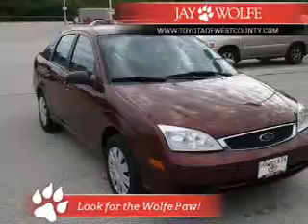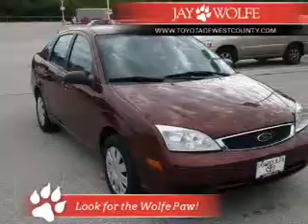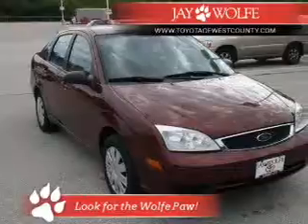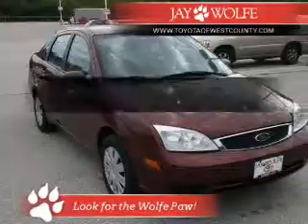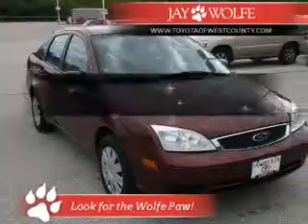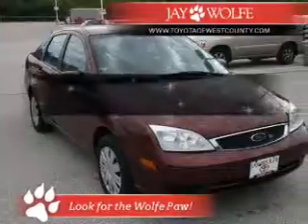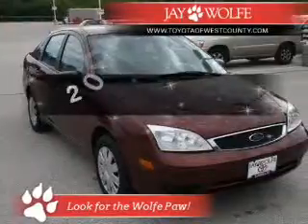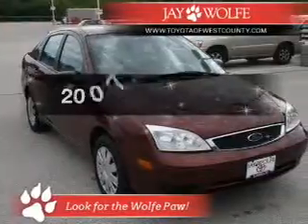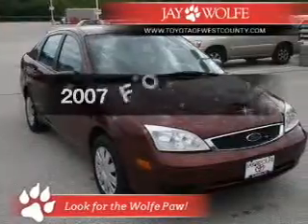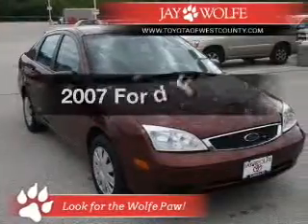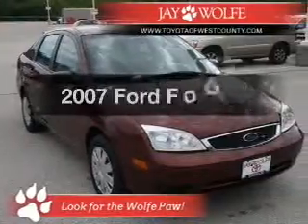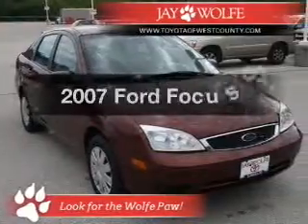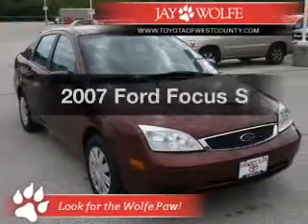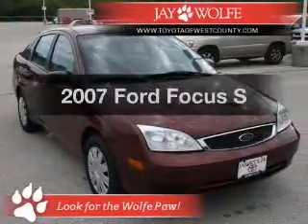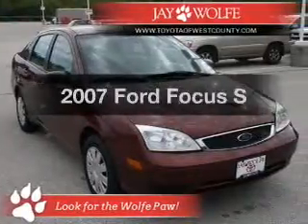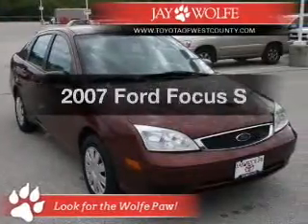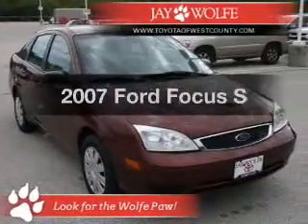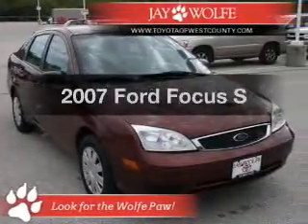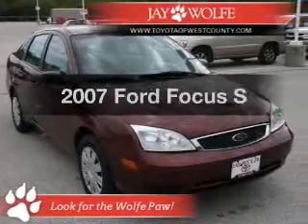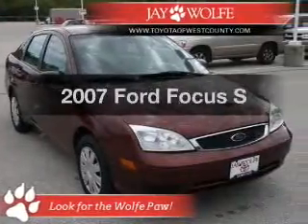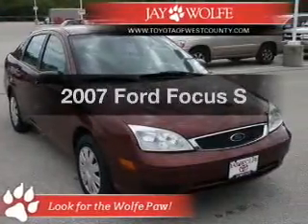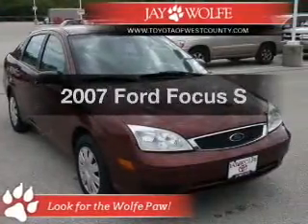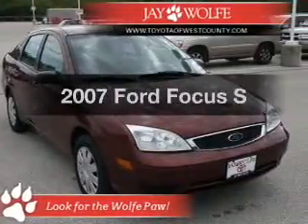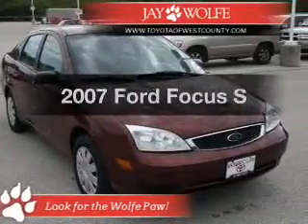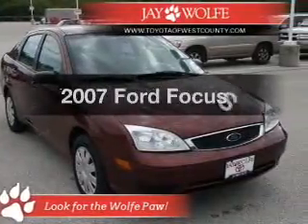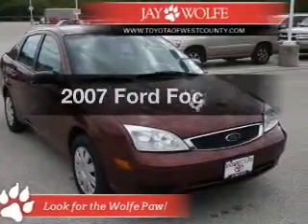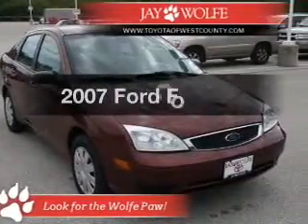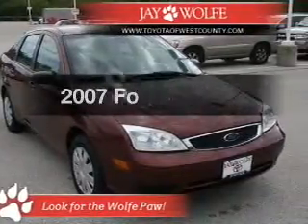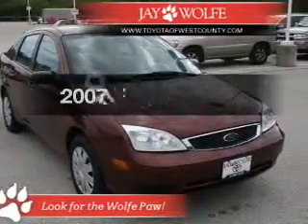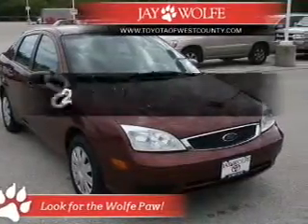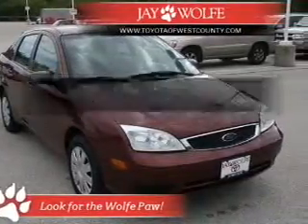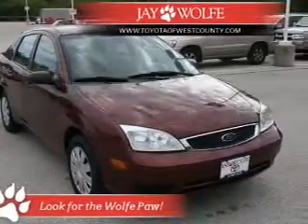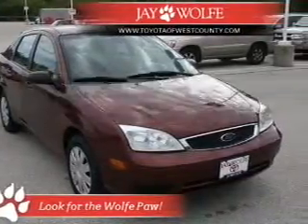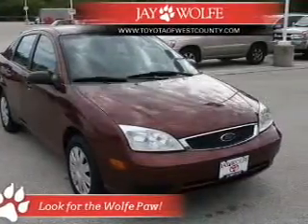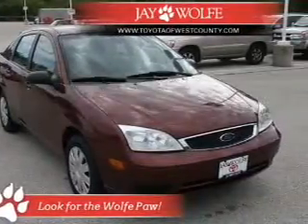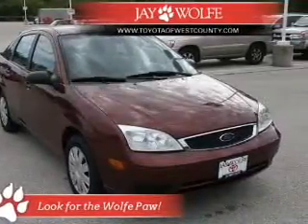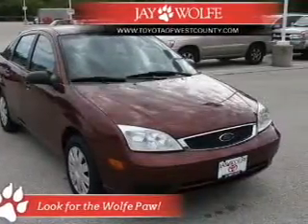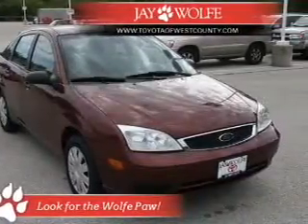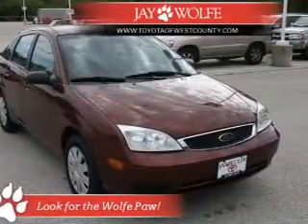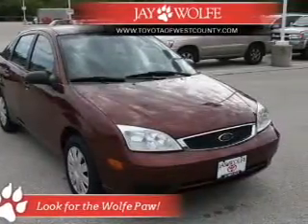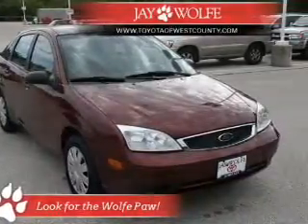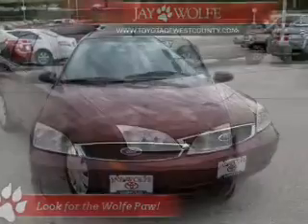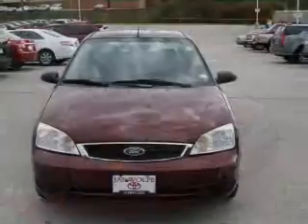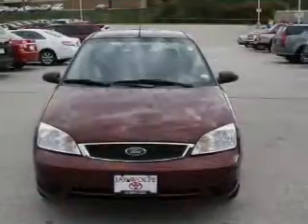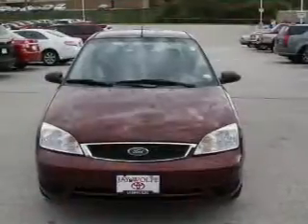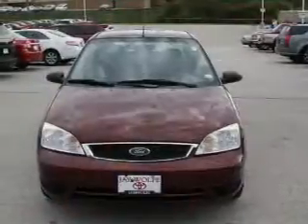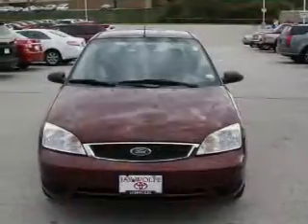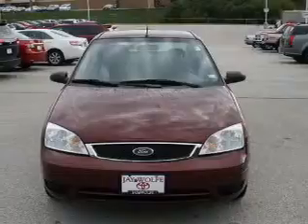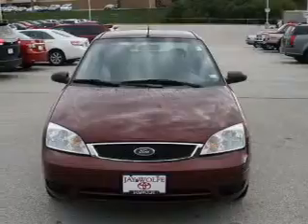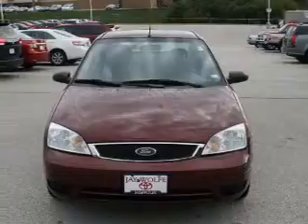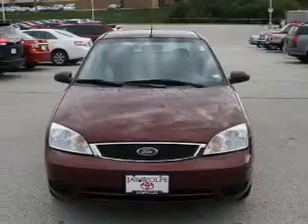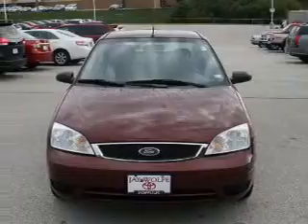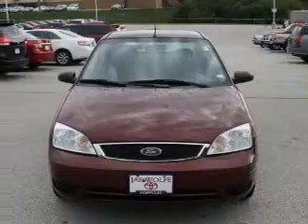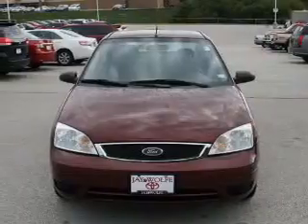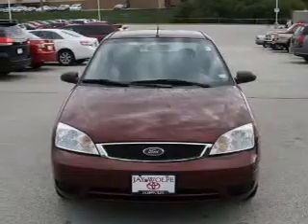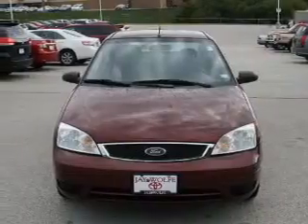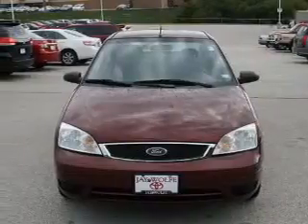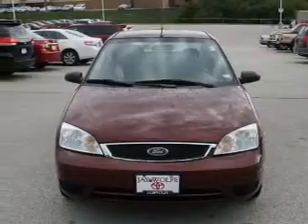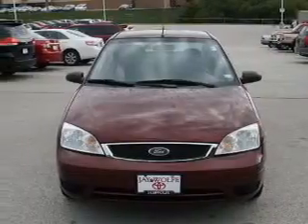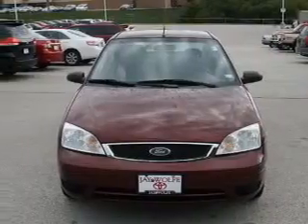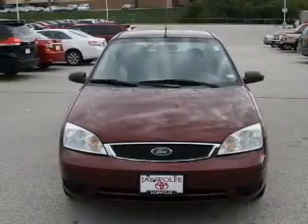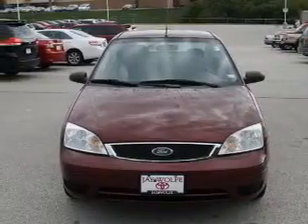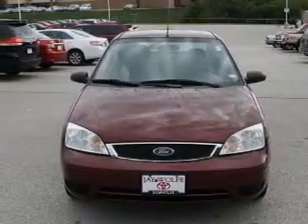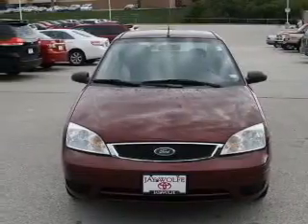Get noticed in this 2007 Ford Focus. If you're looking for a first-rate auto, this one could be yours today.